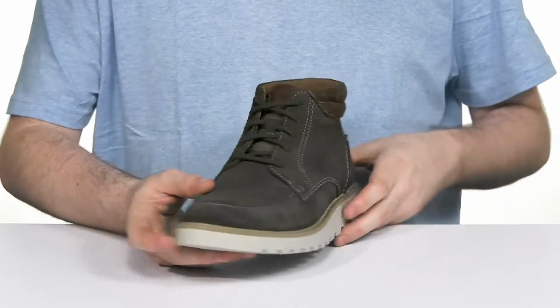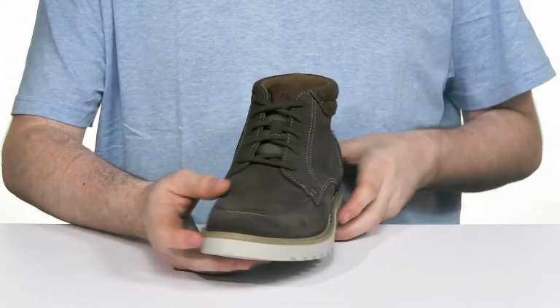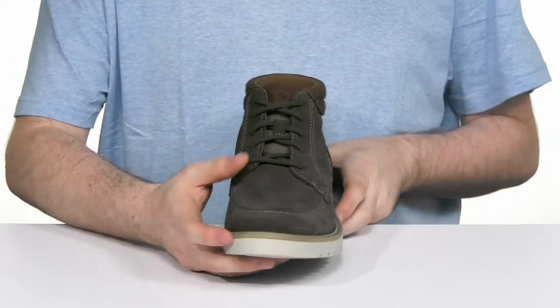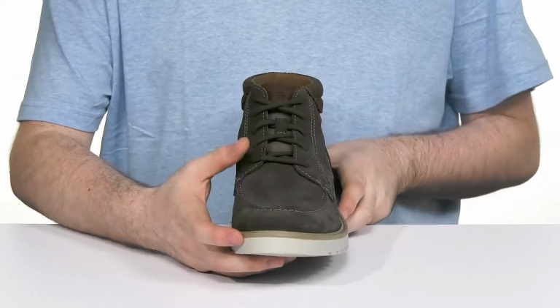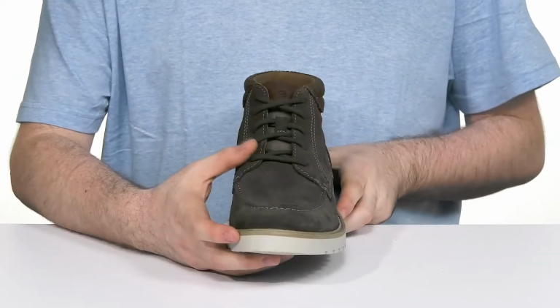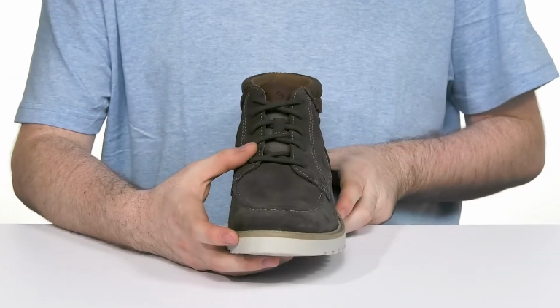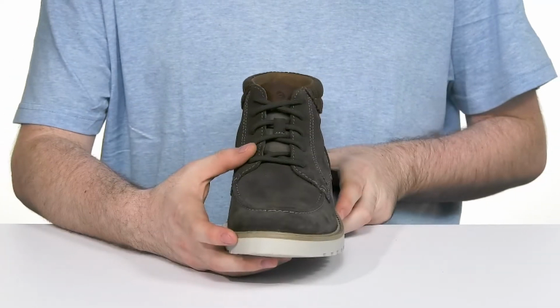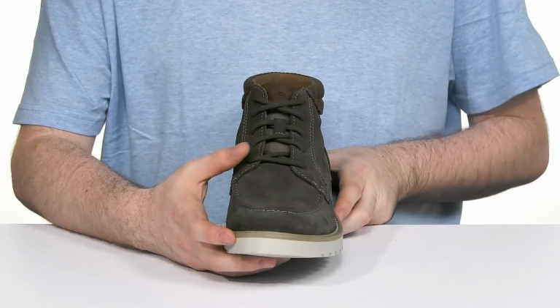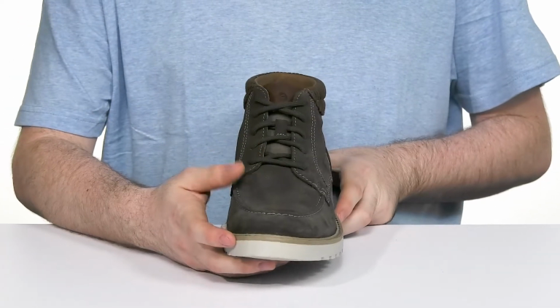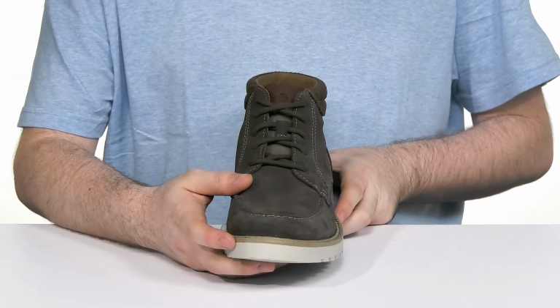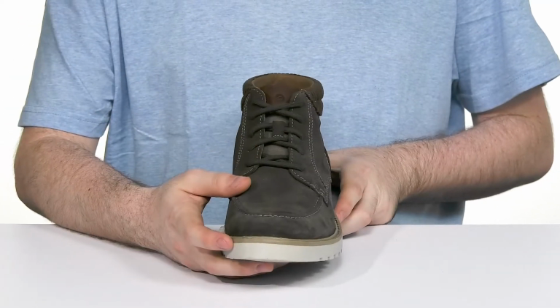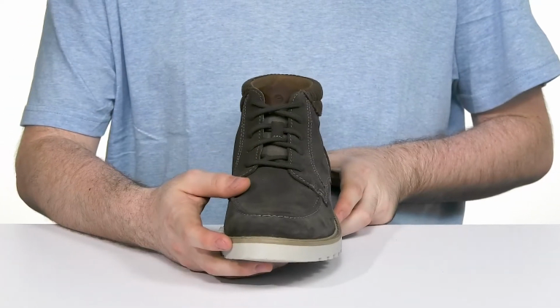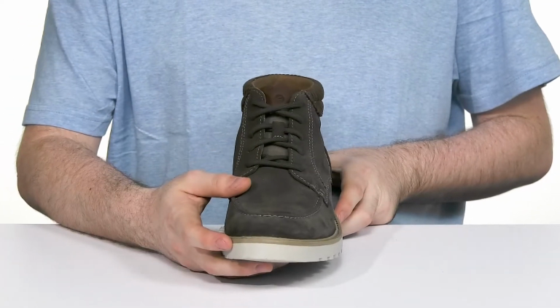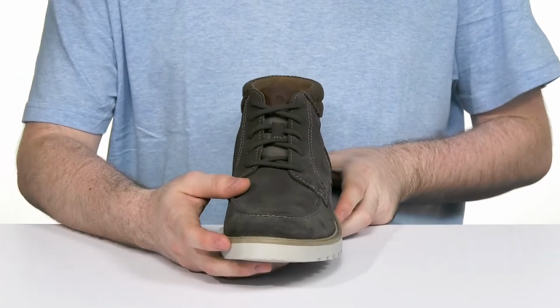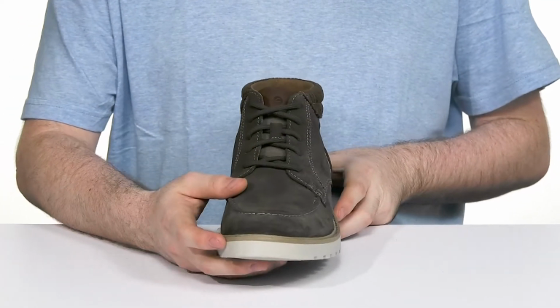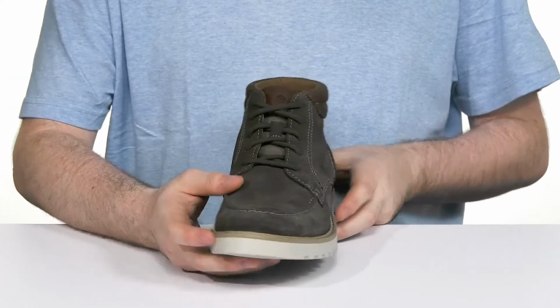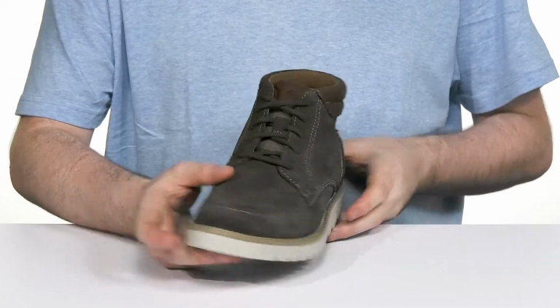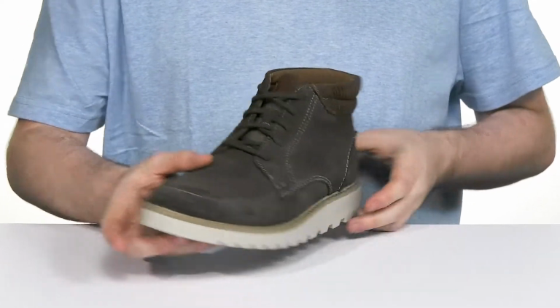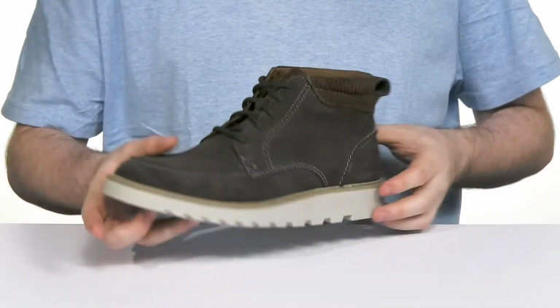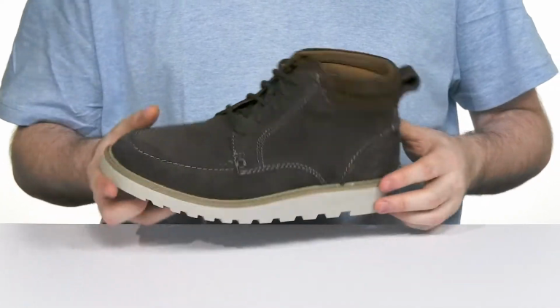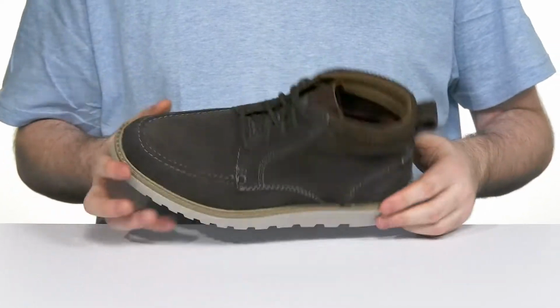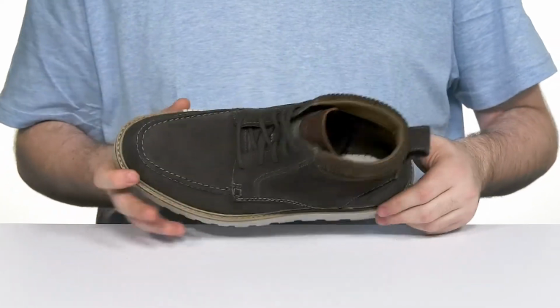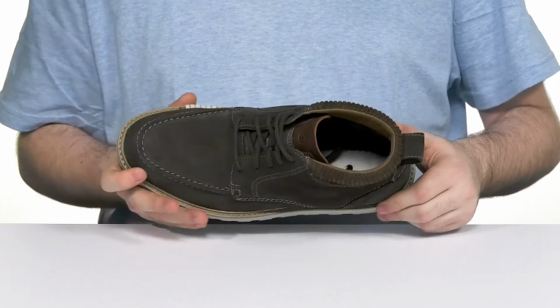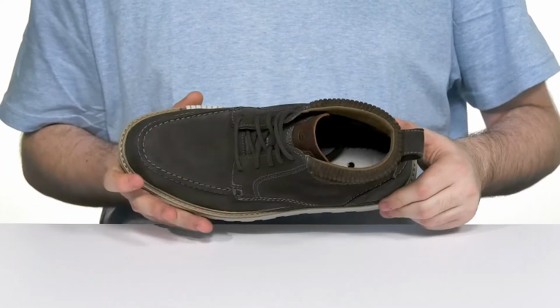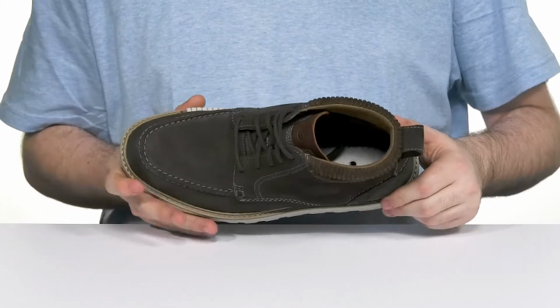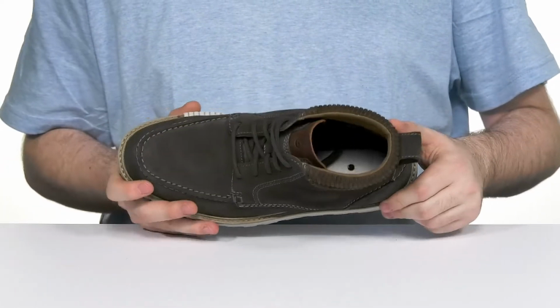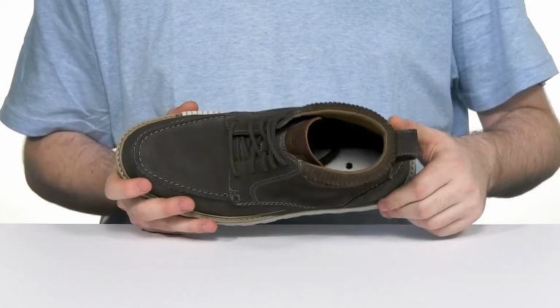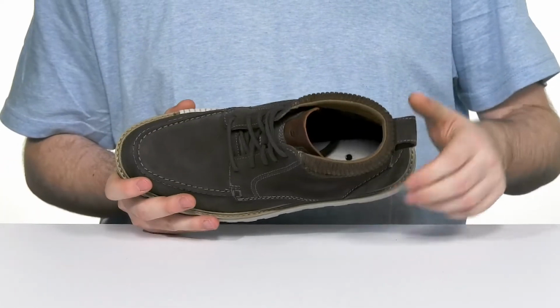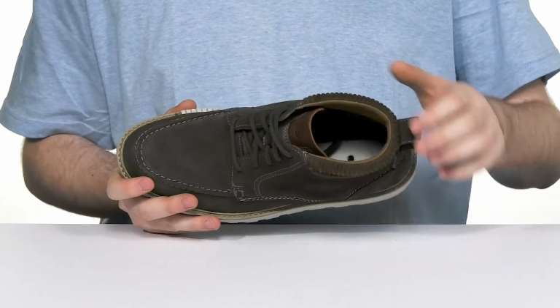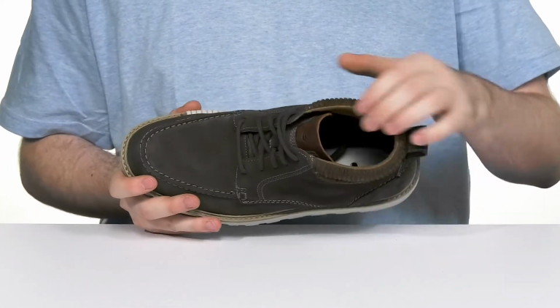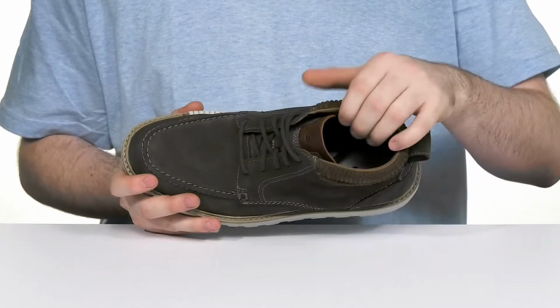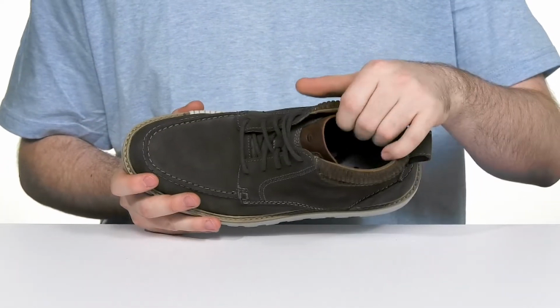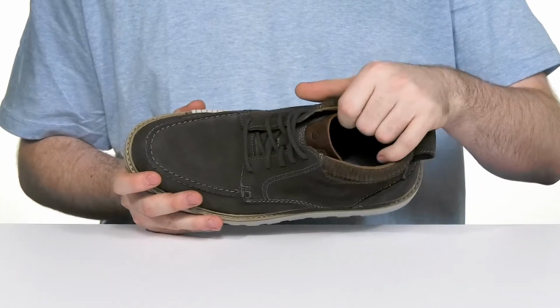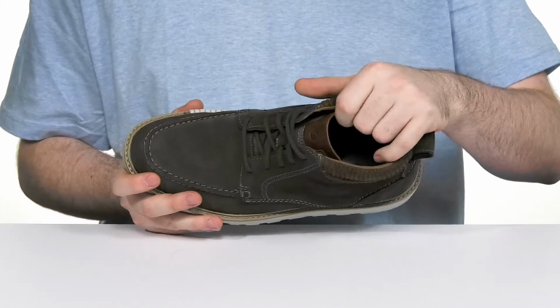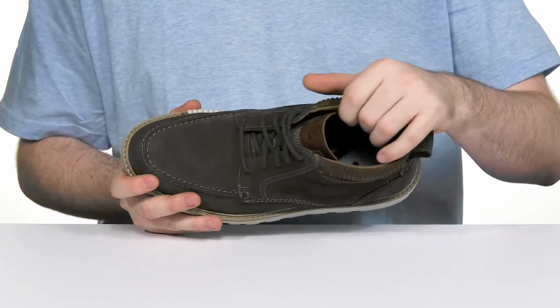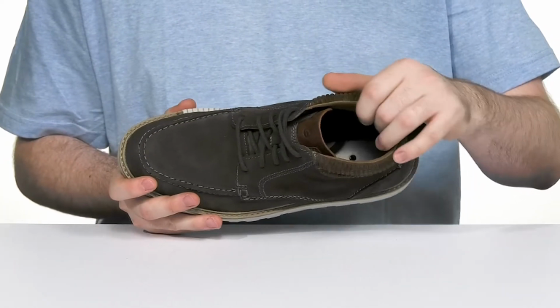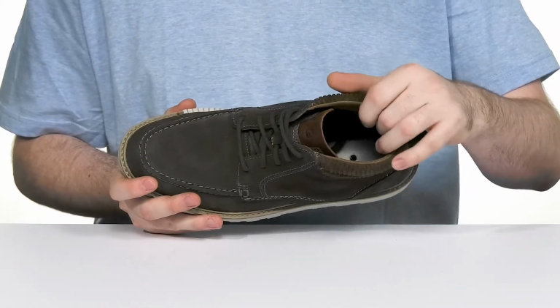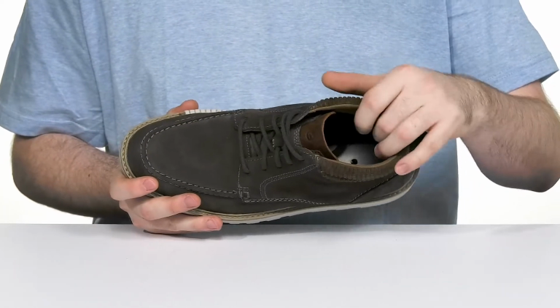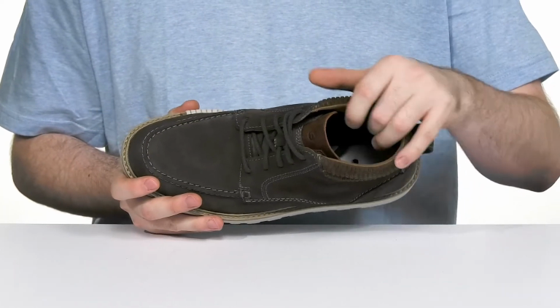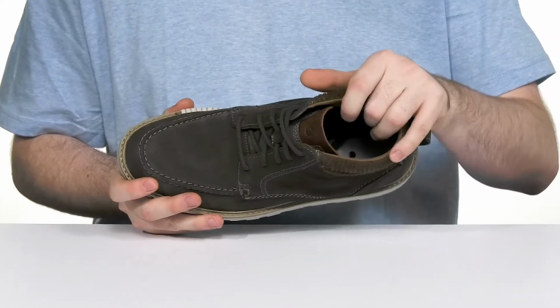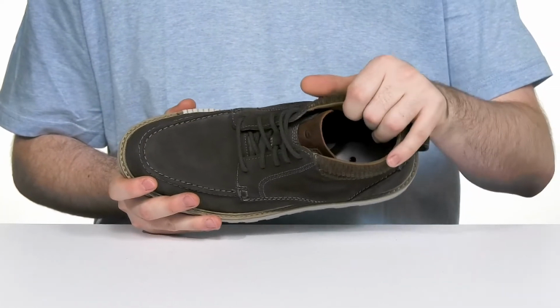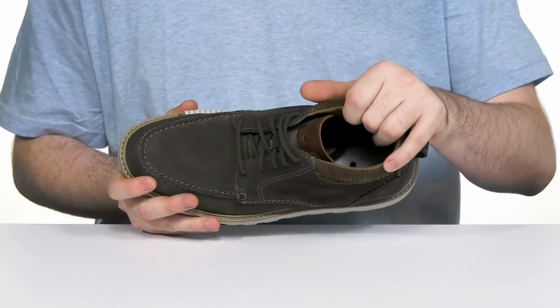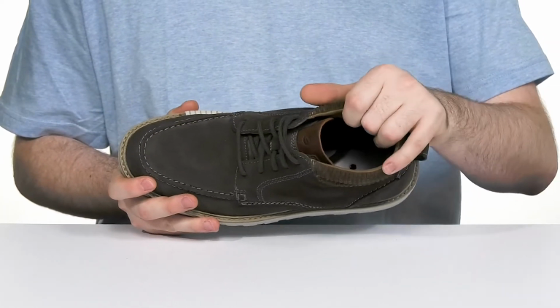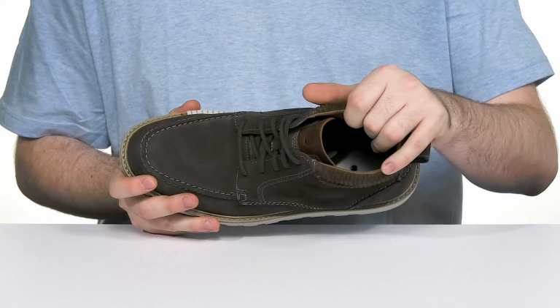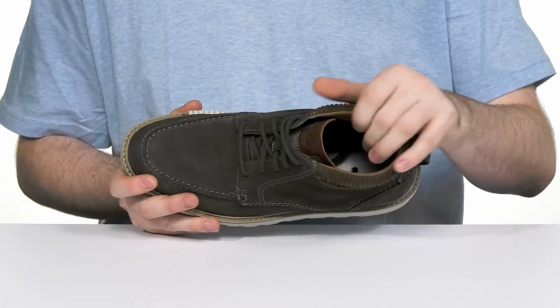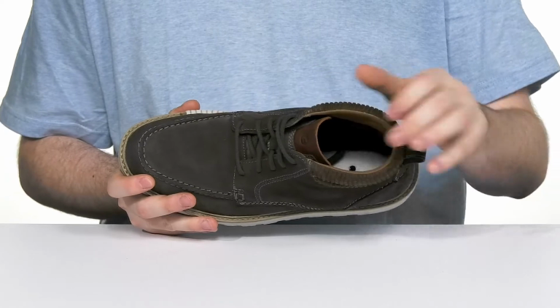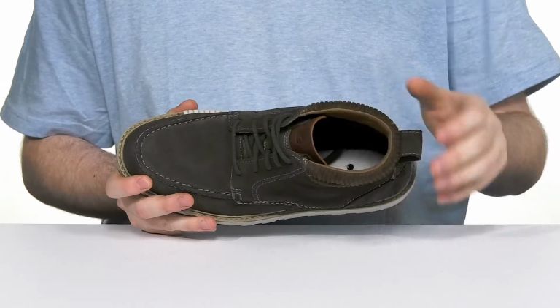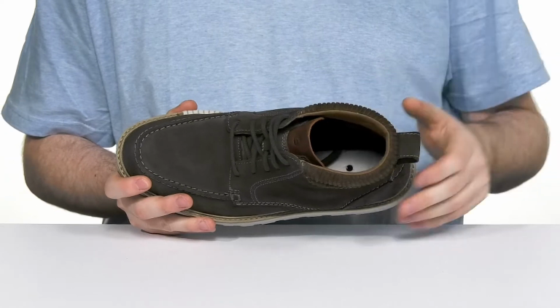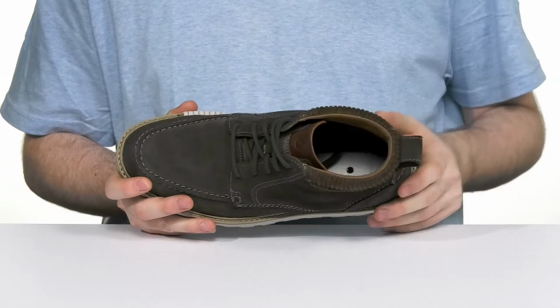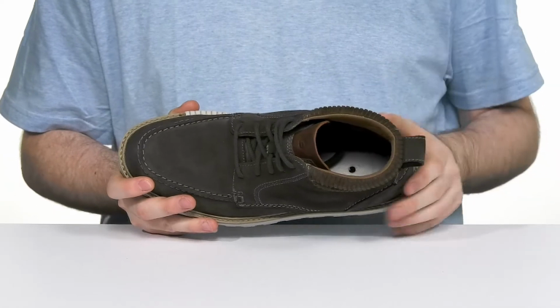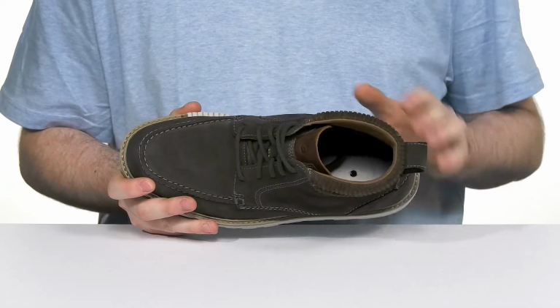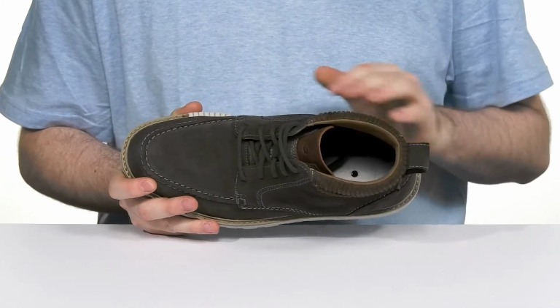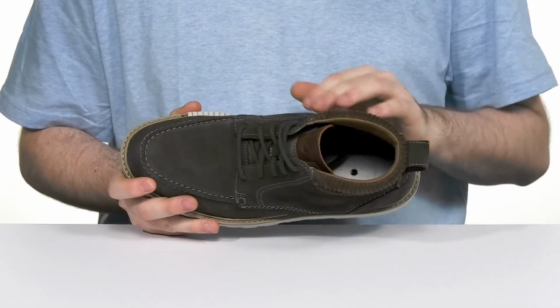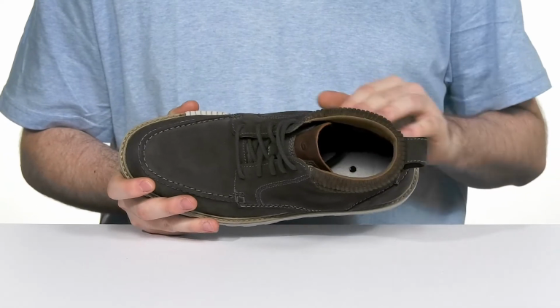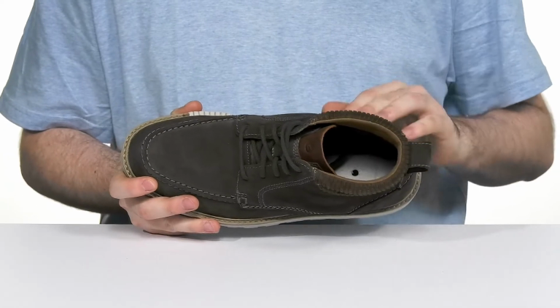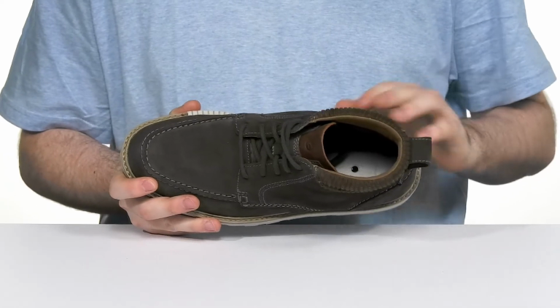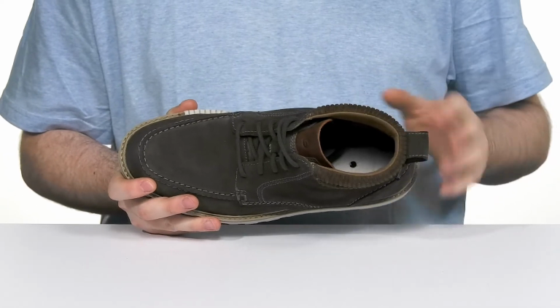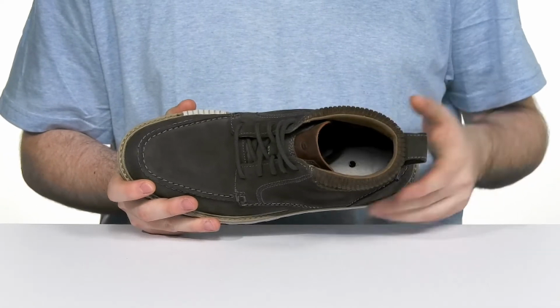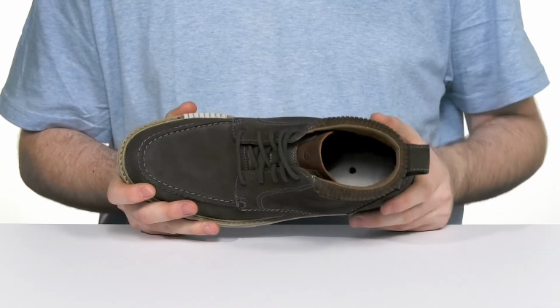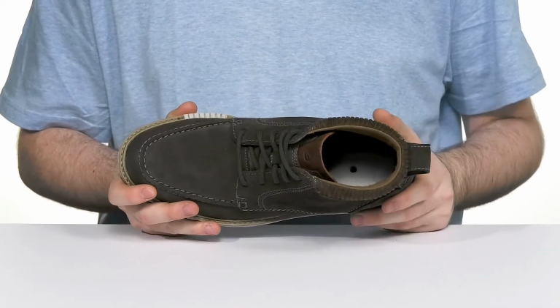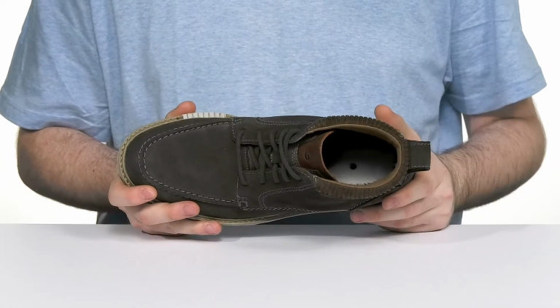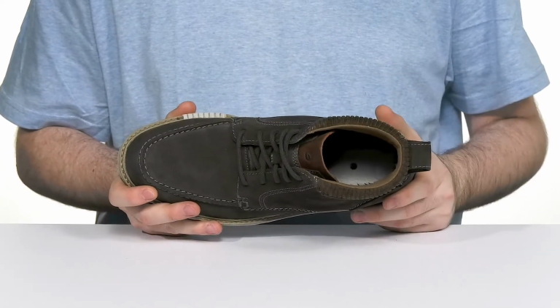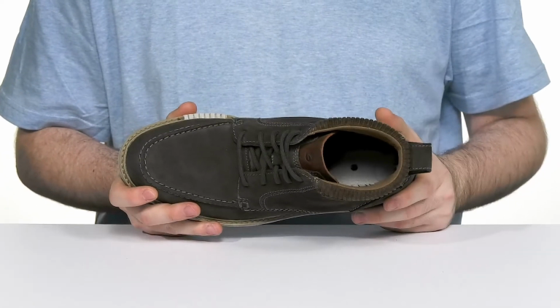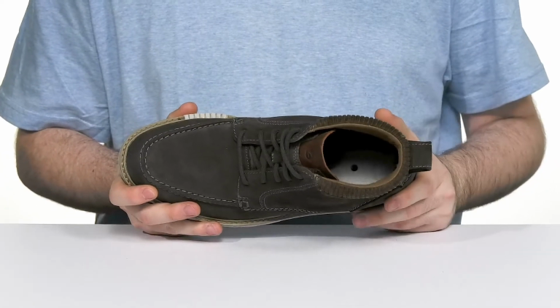It has an easy lace-up to make sure it's secure, and the inner lining is made with buffalo plaid, giving it a great heritage vibe.